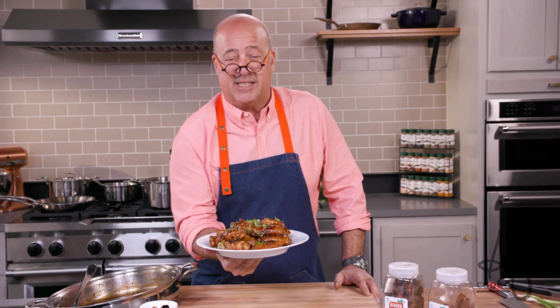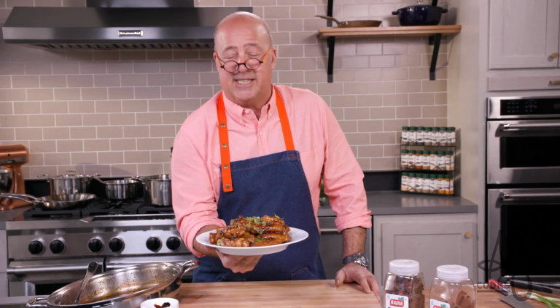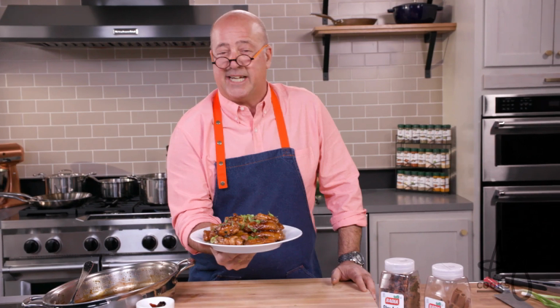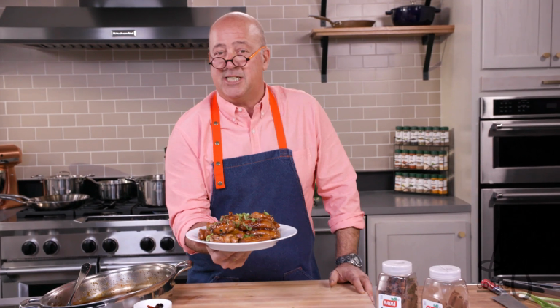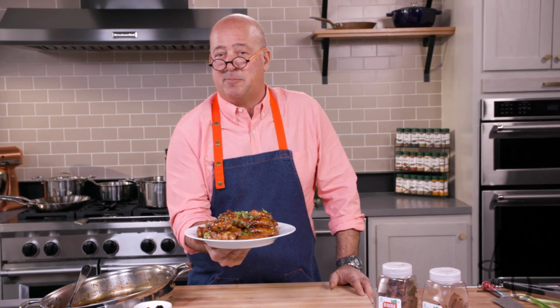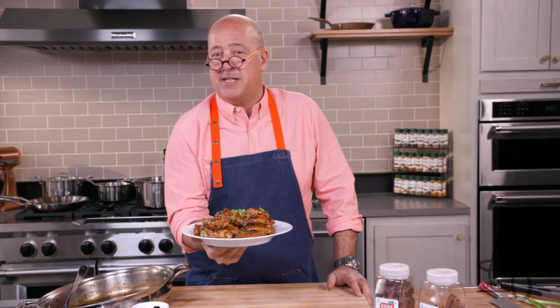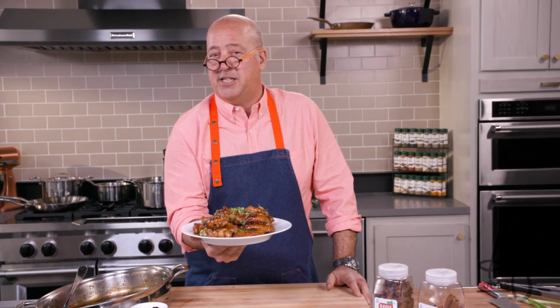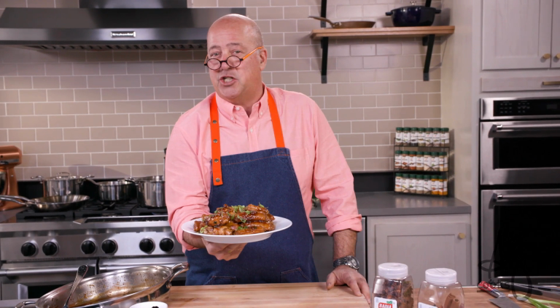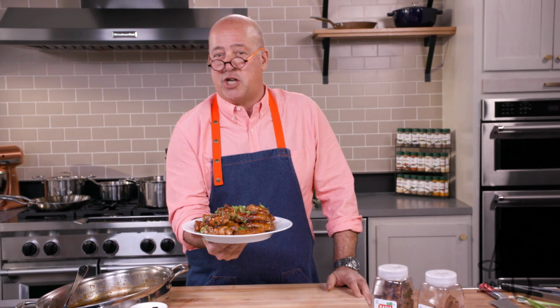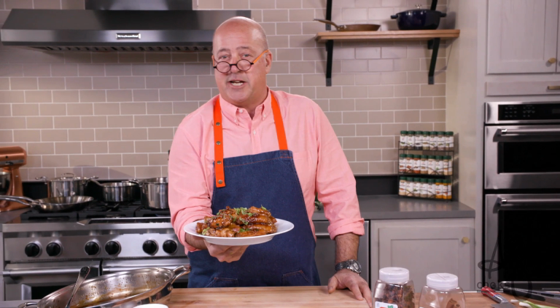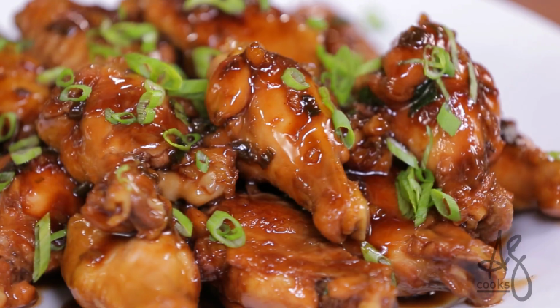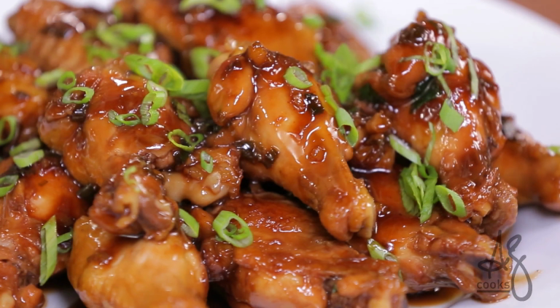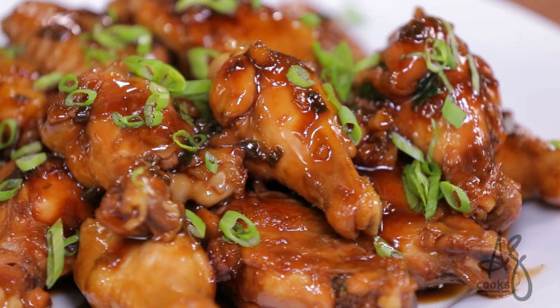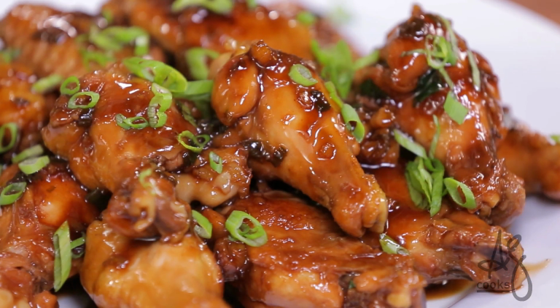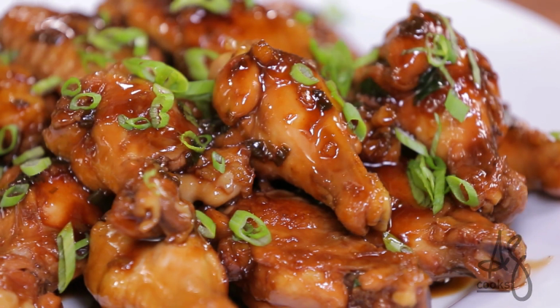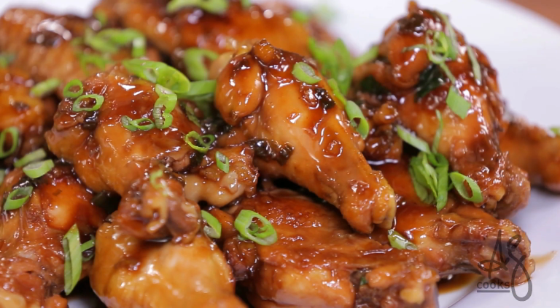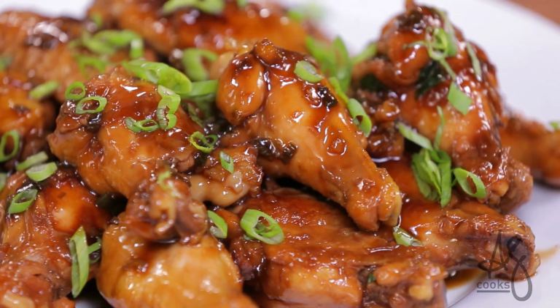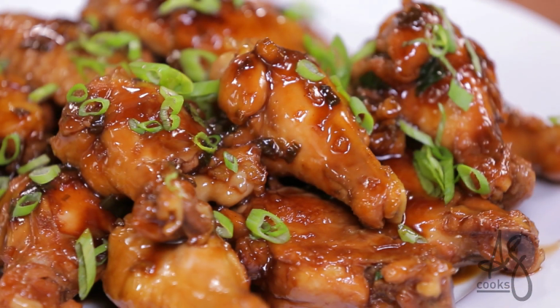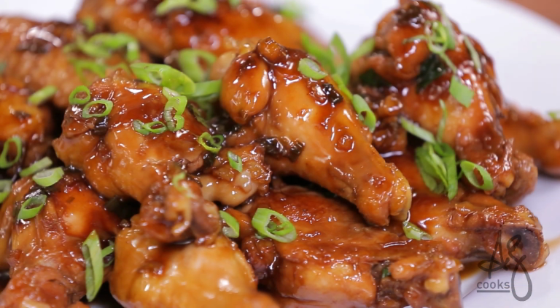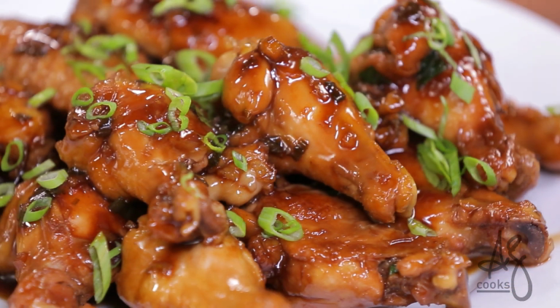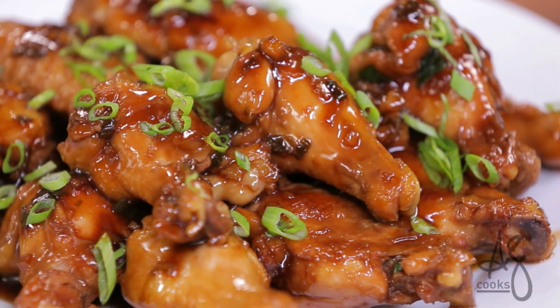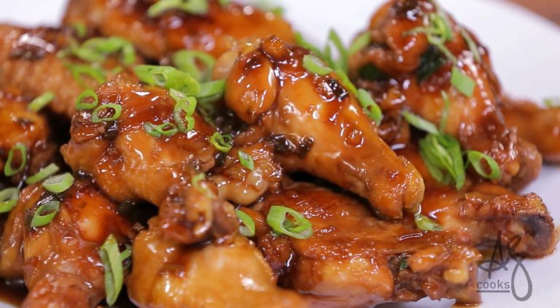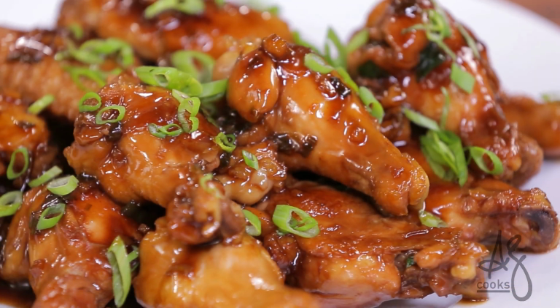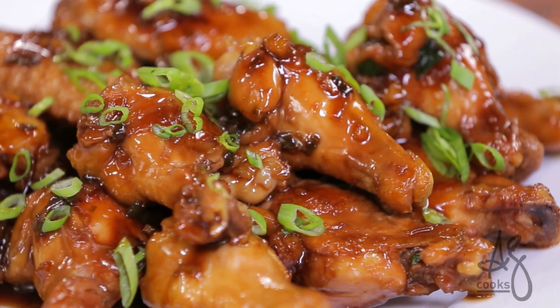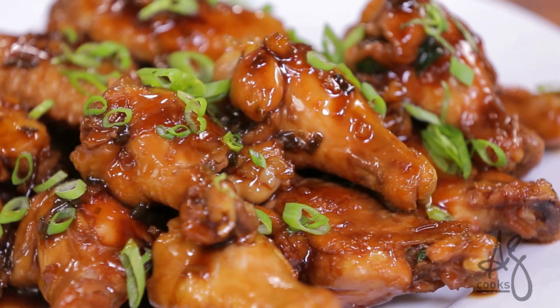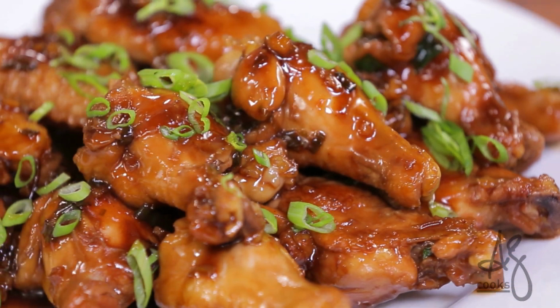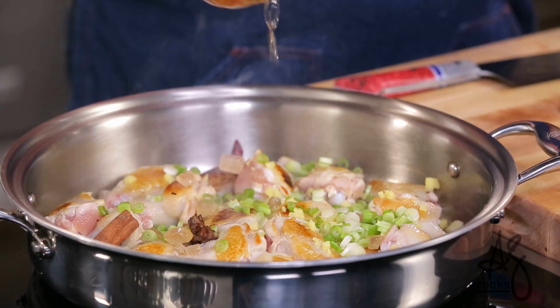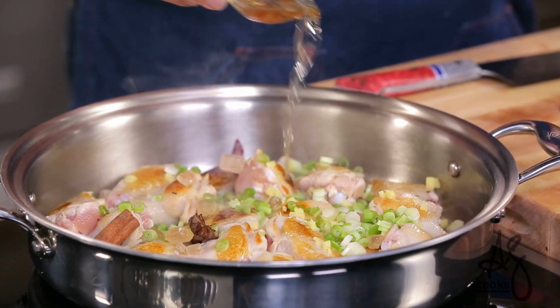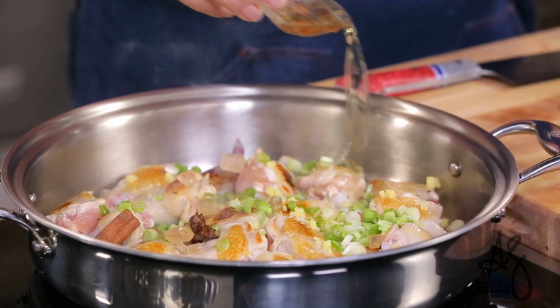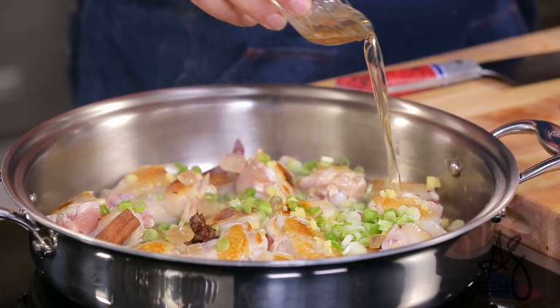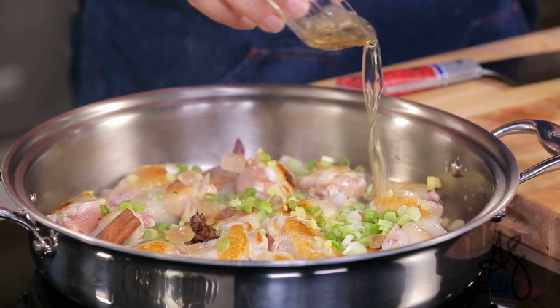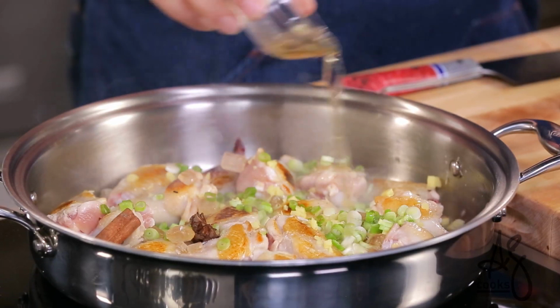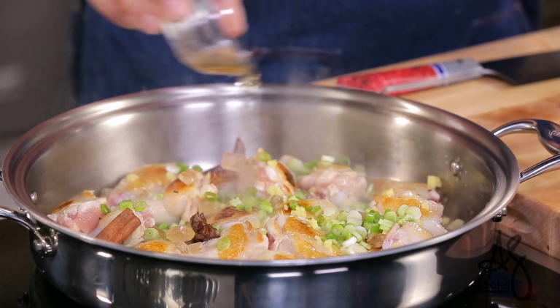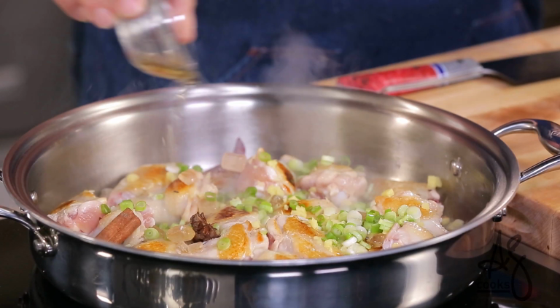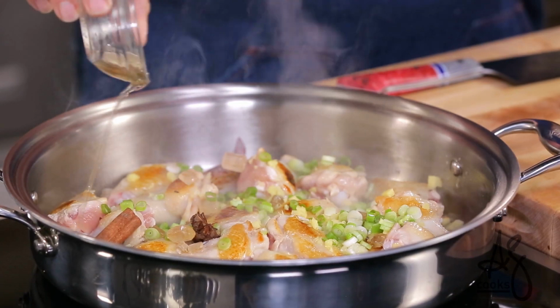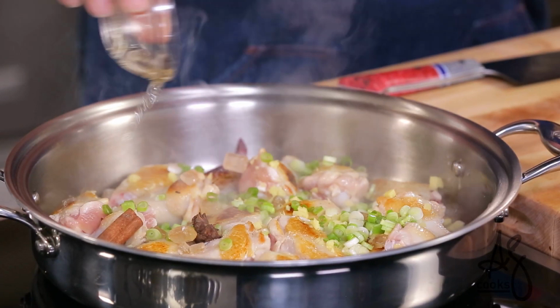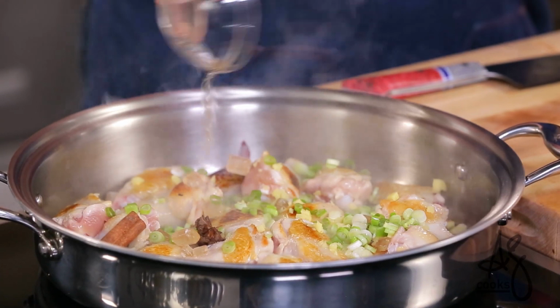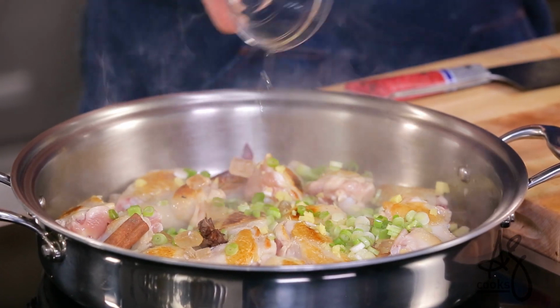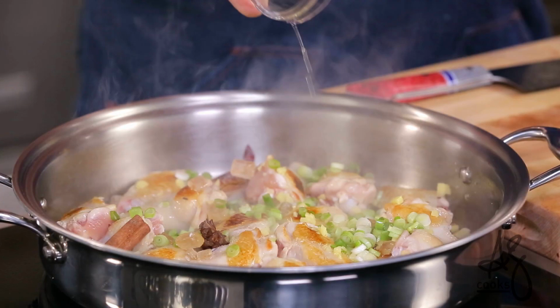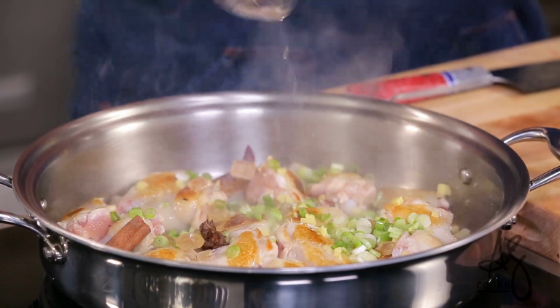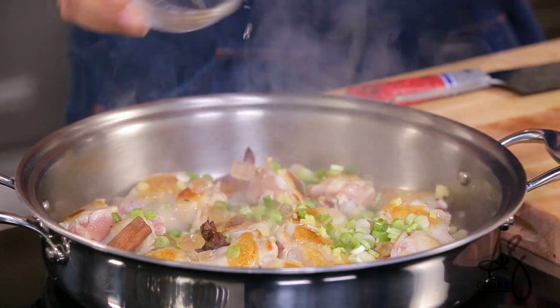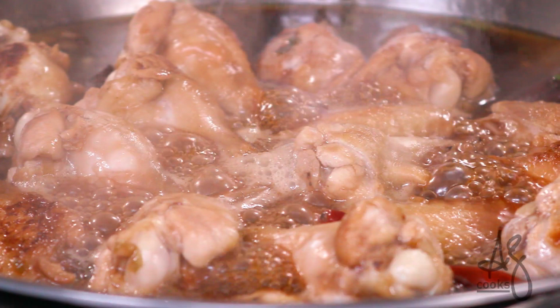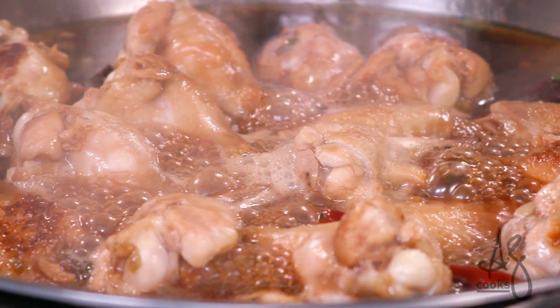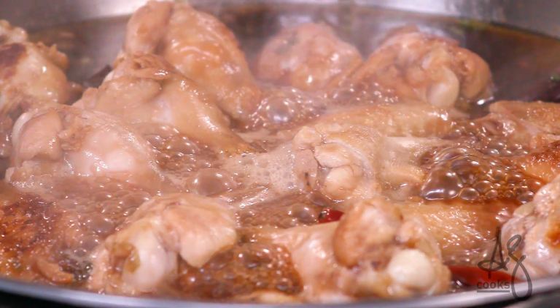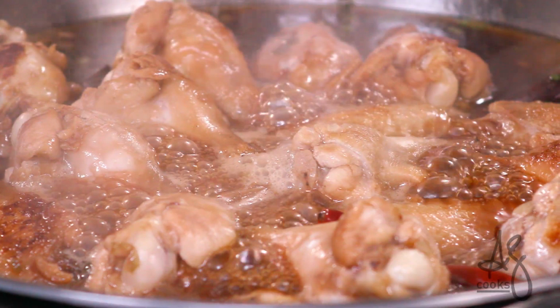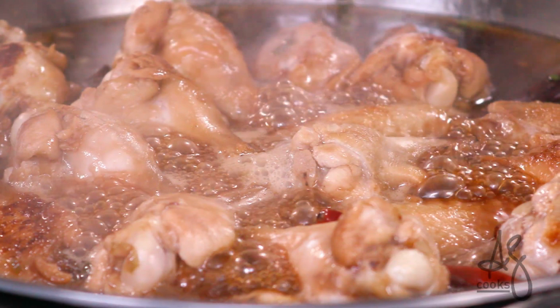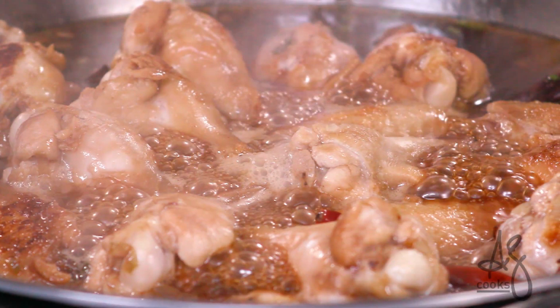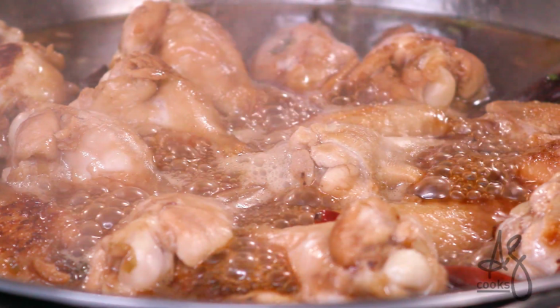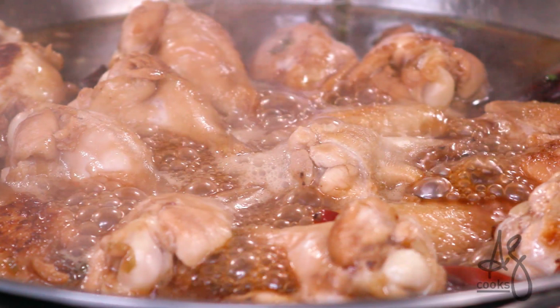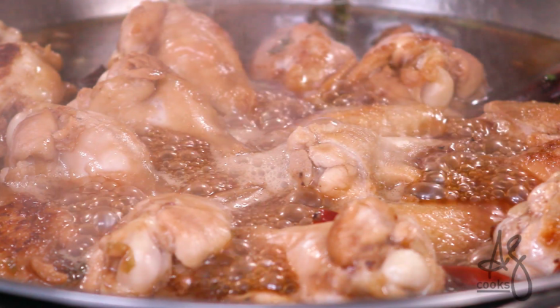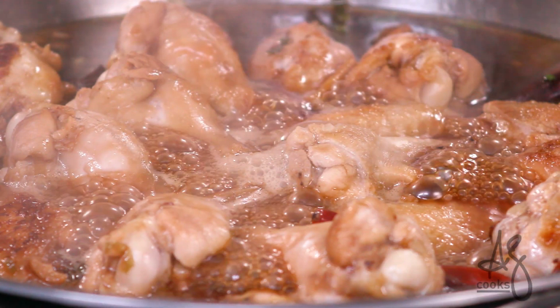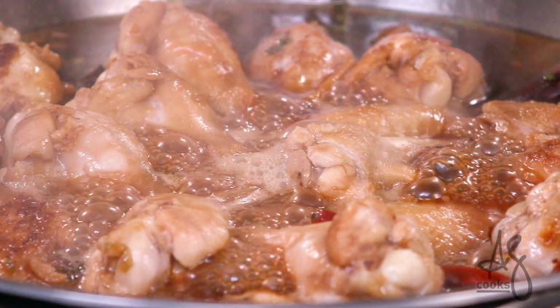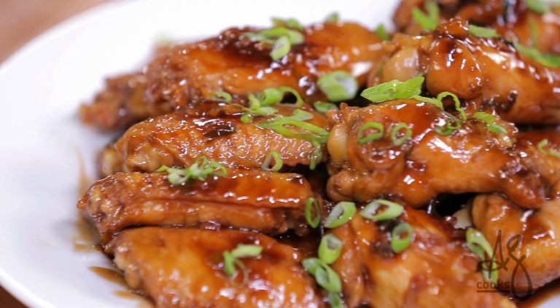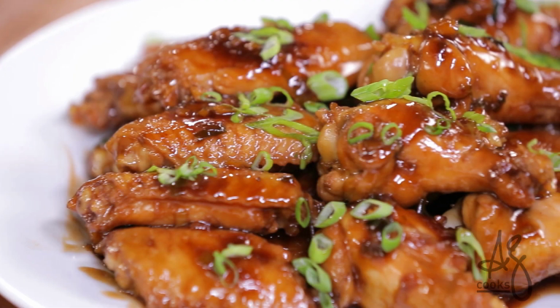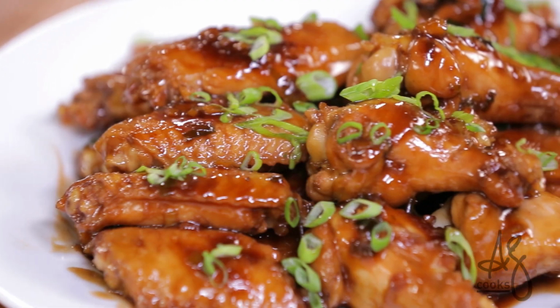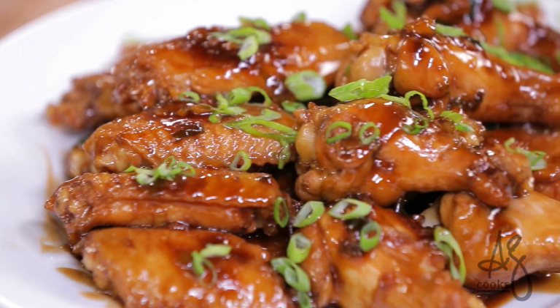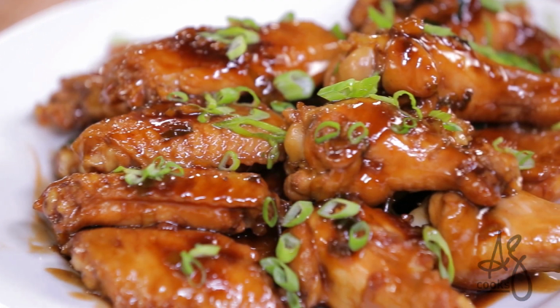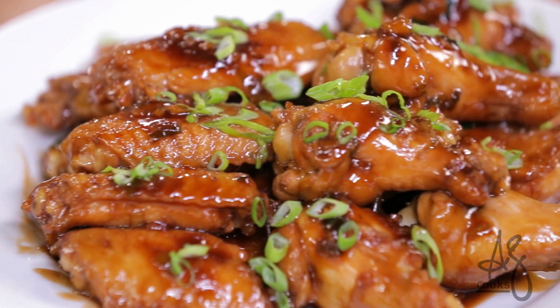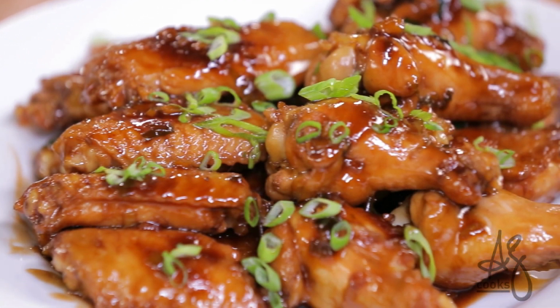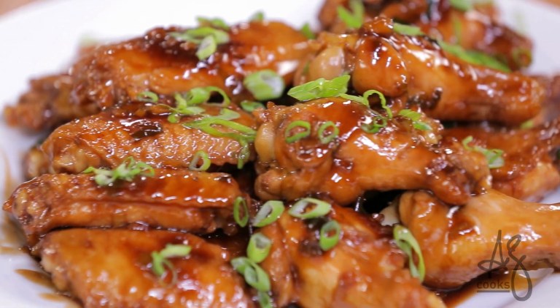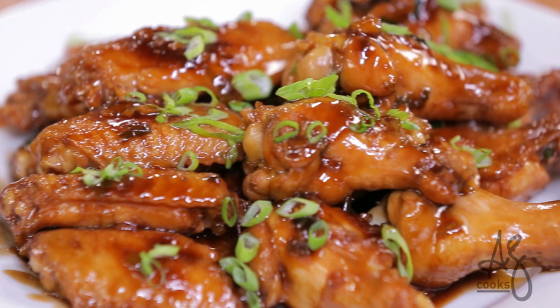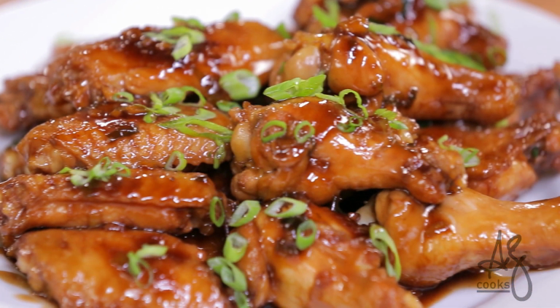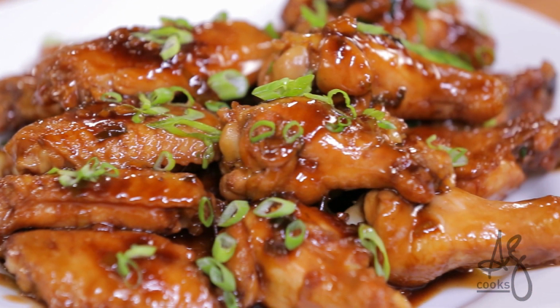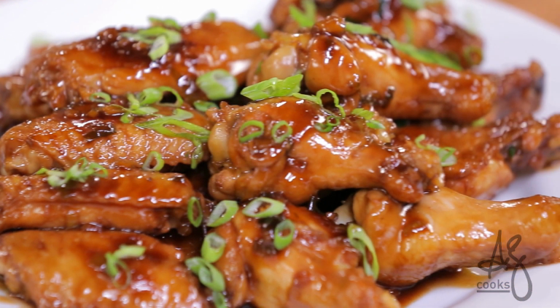Sticky spicy Chinese chicken wings — one of my most popular and most downloaded recipes. Perfect for game day.